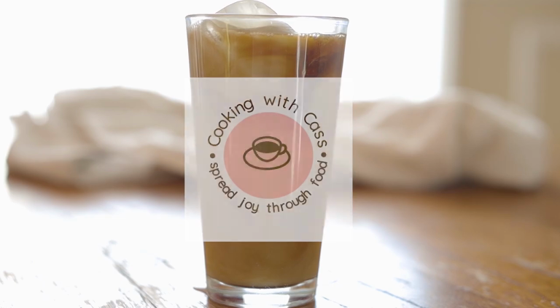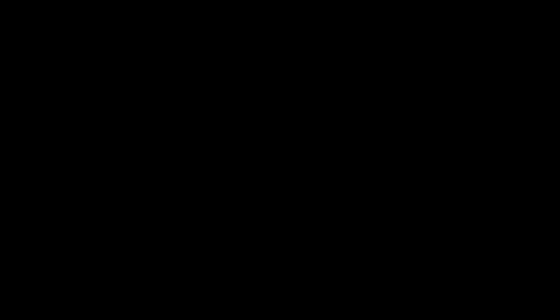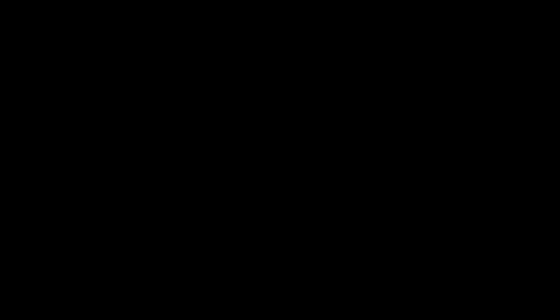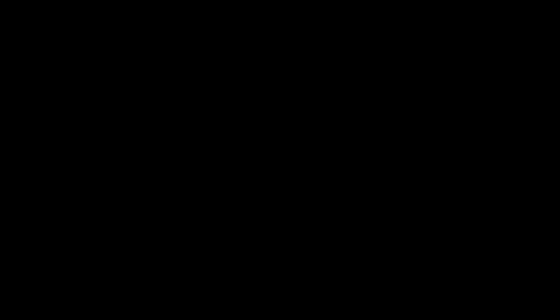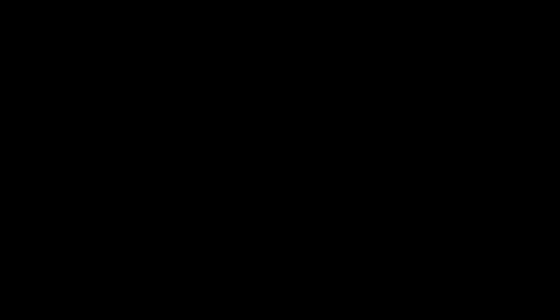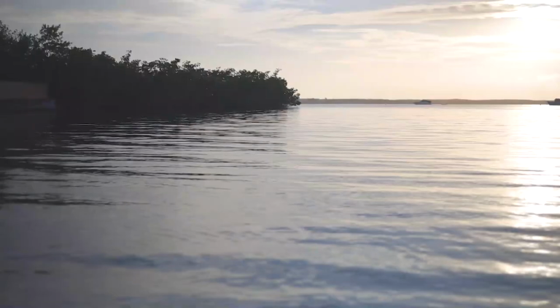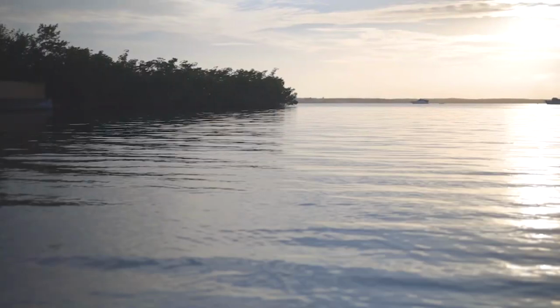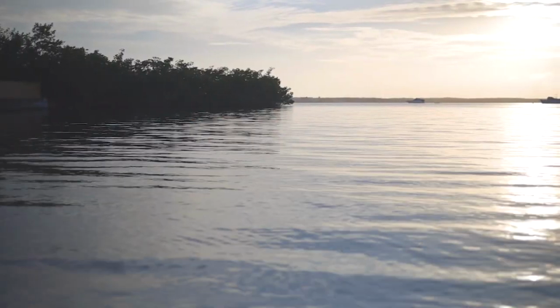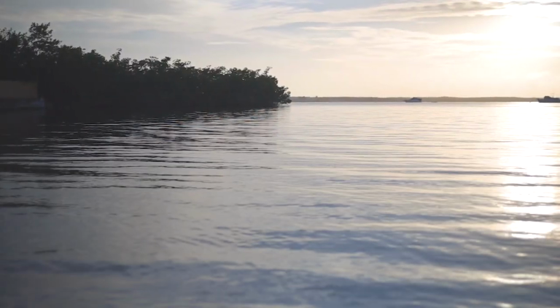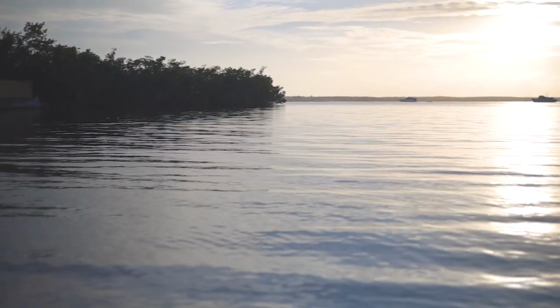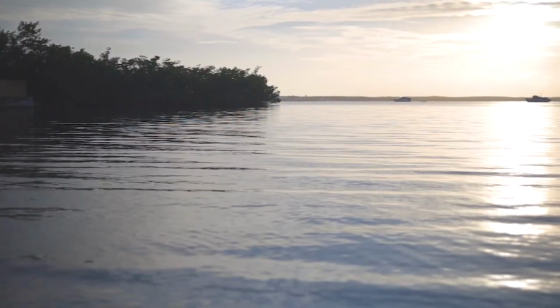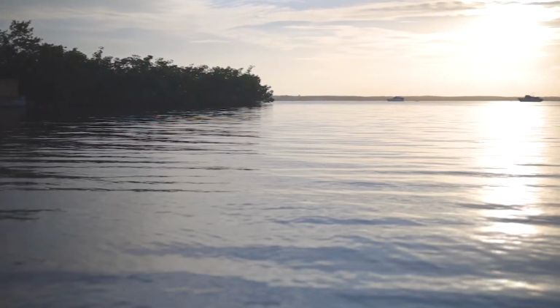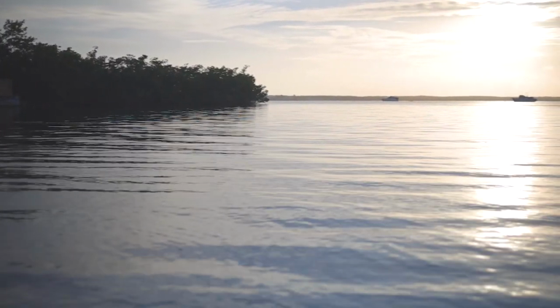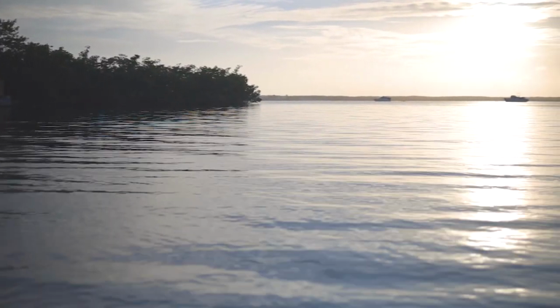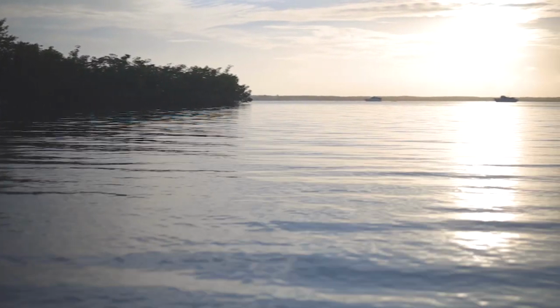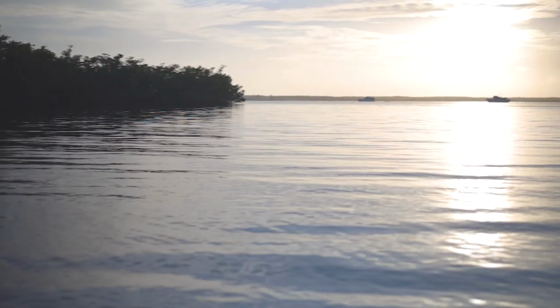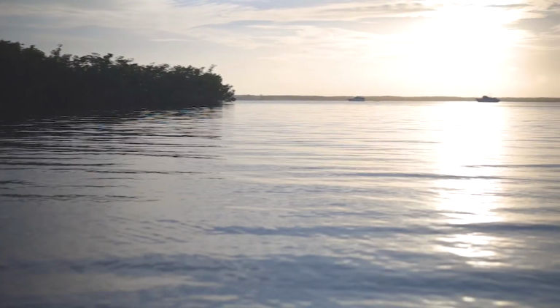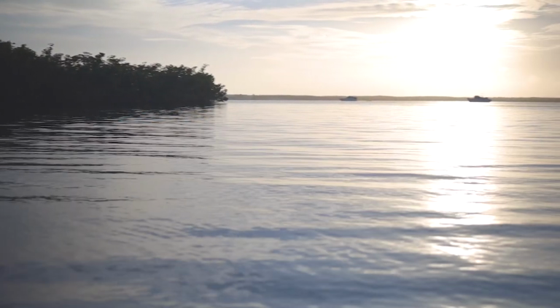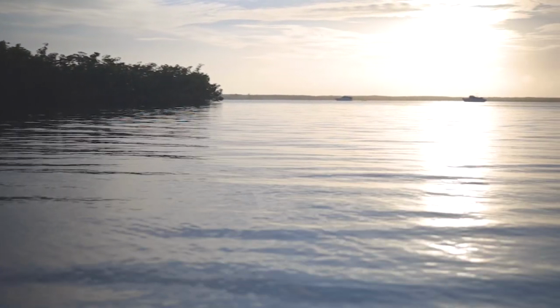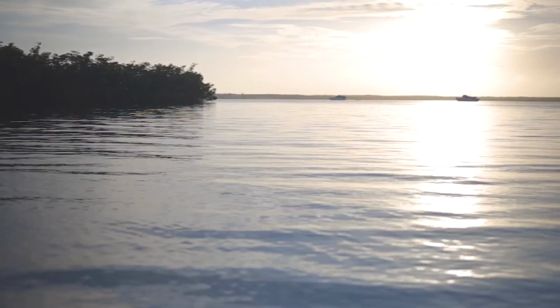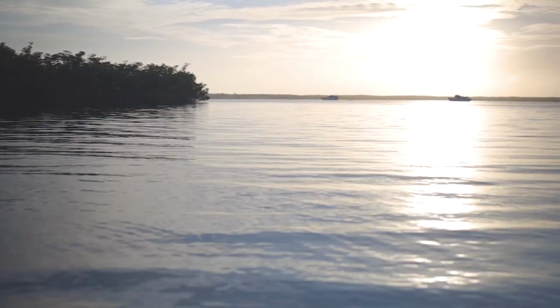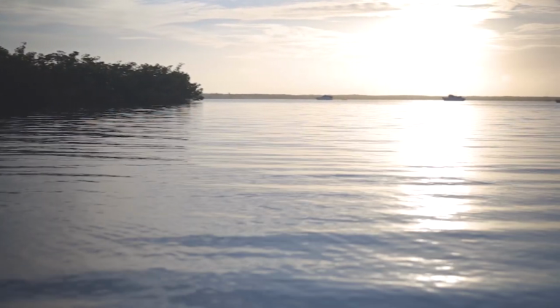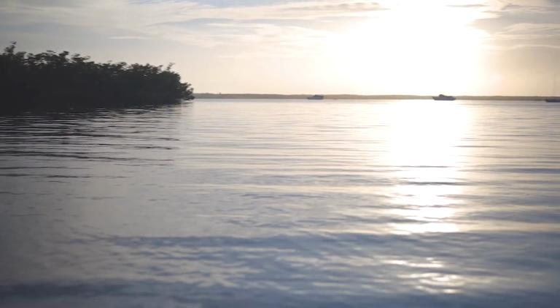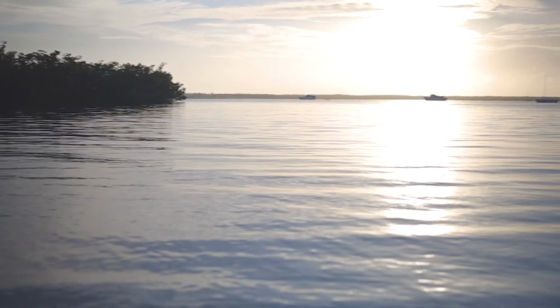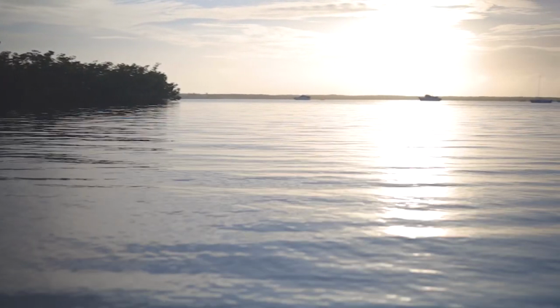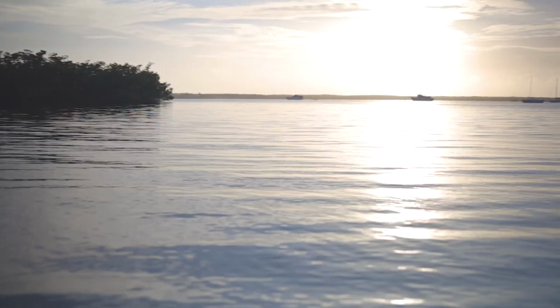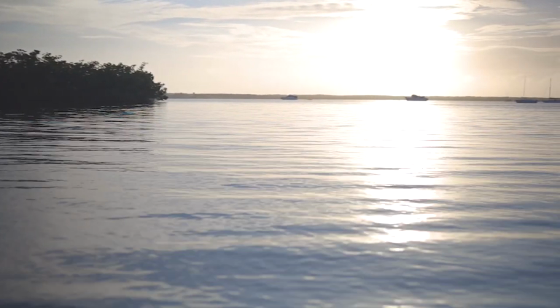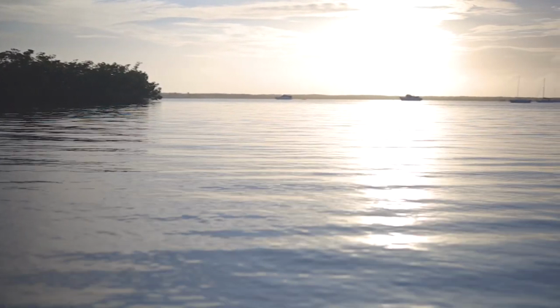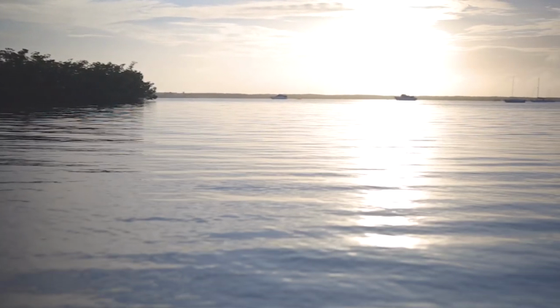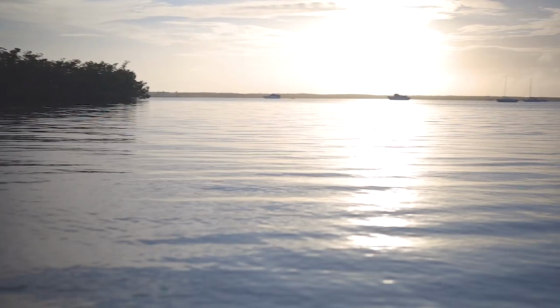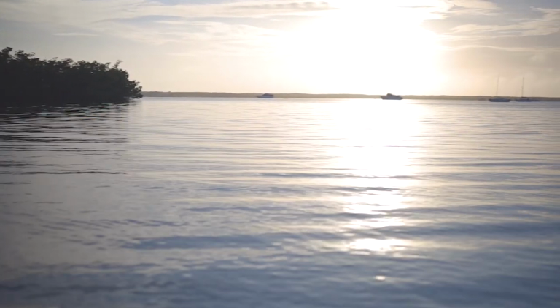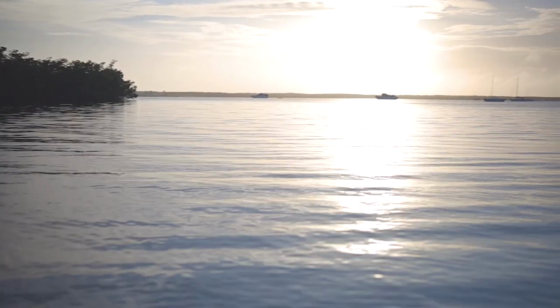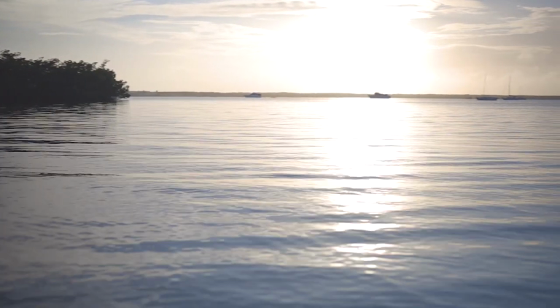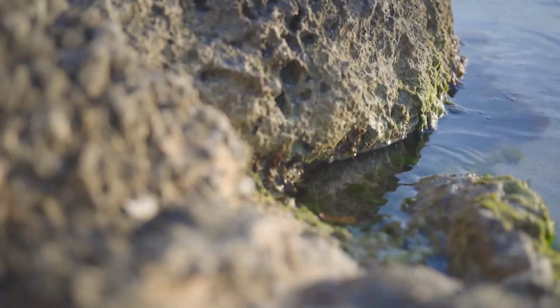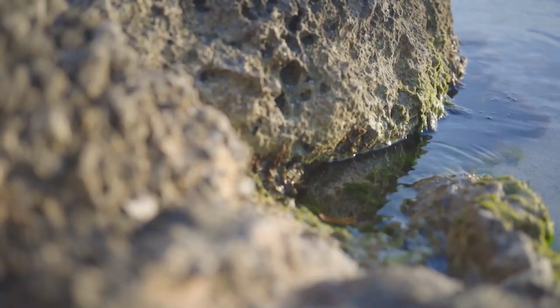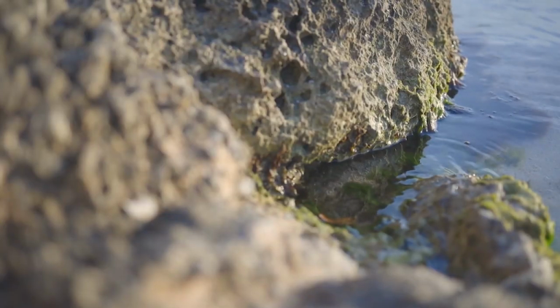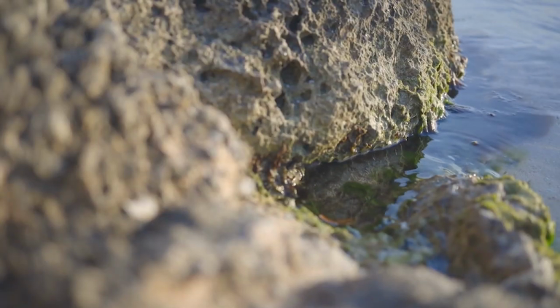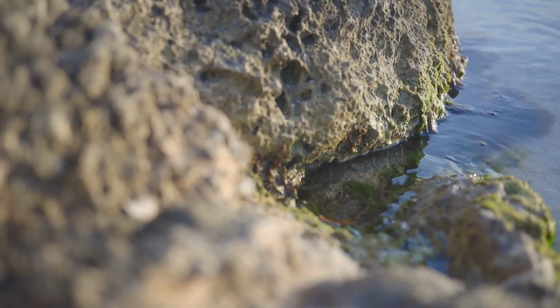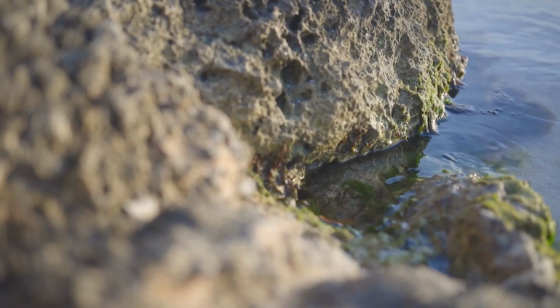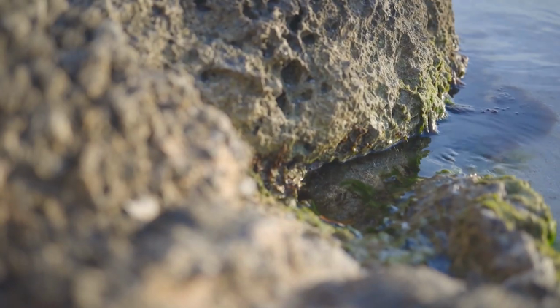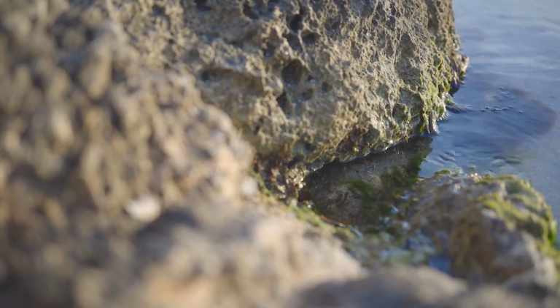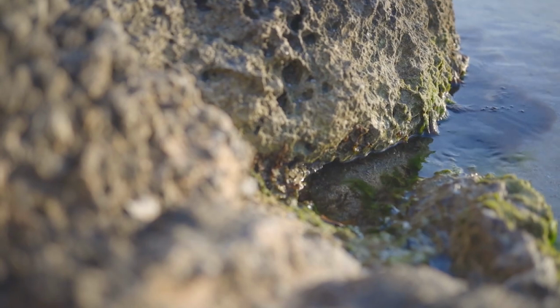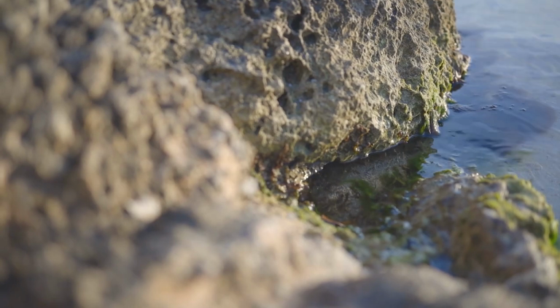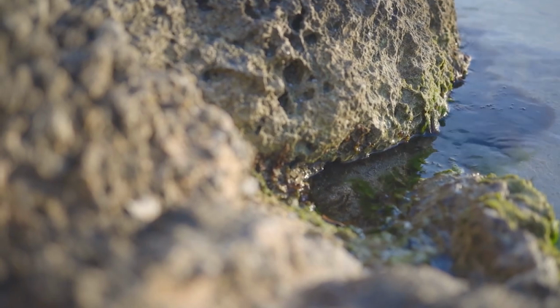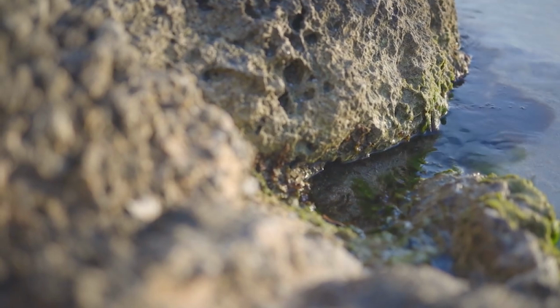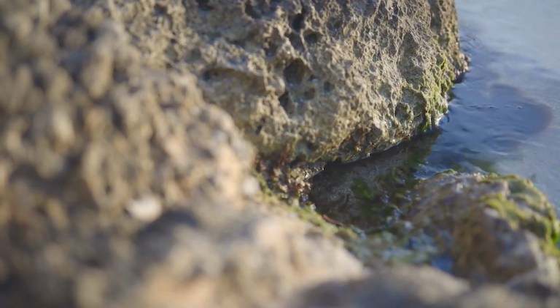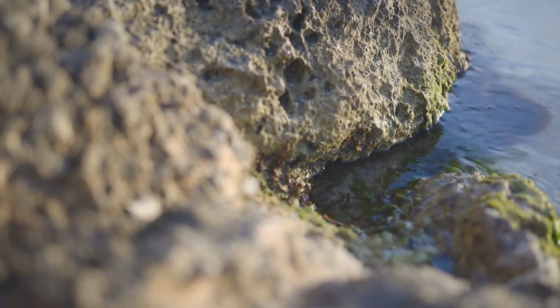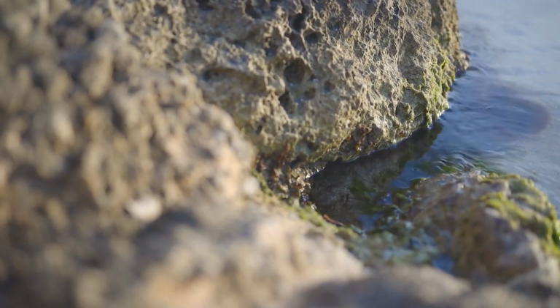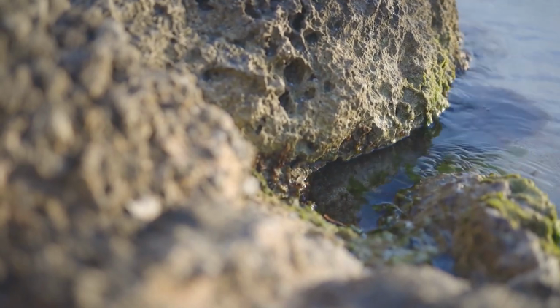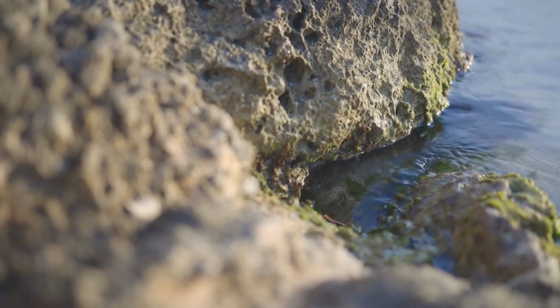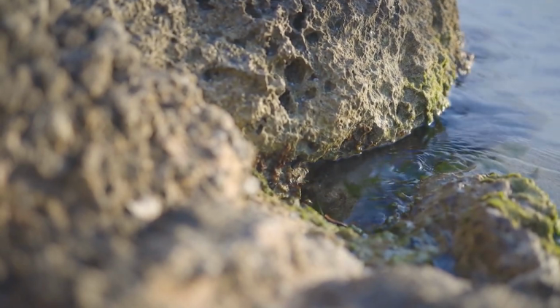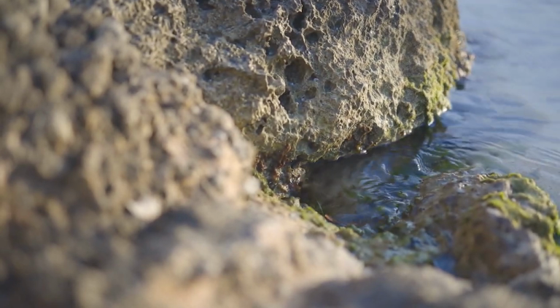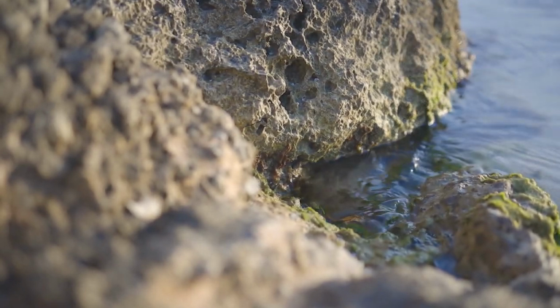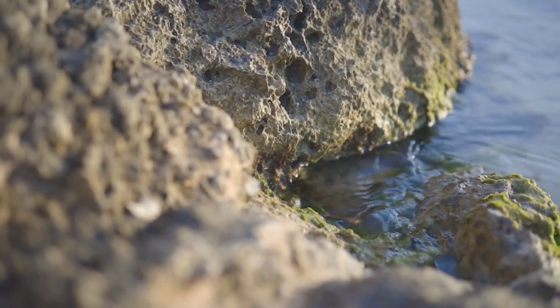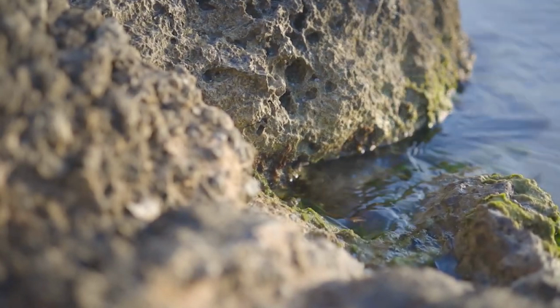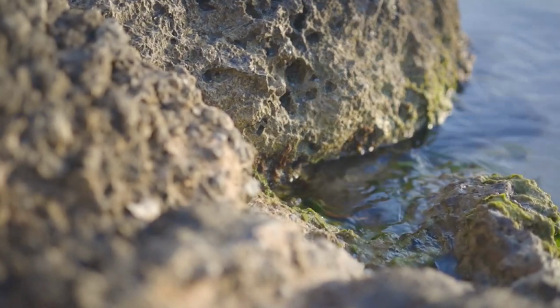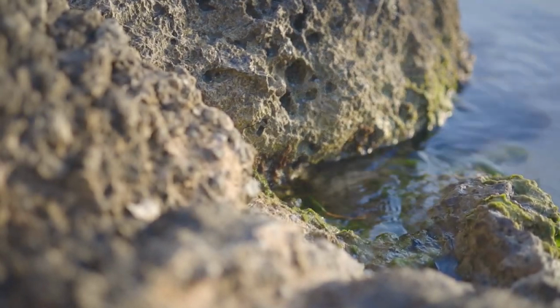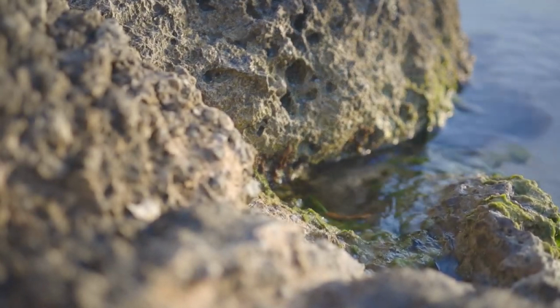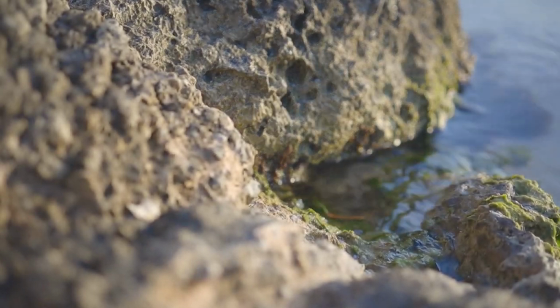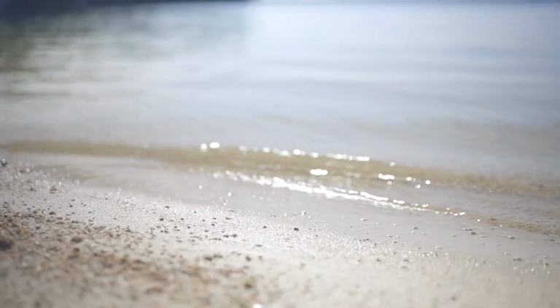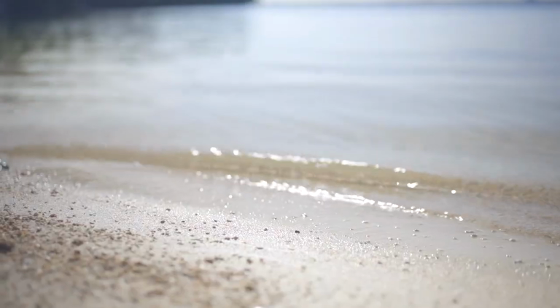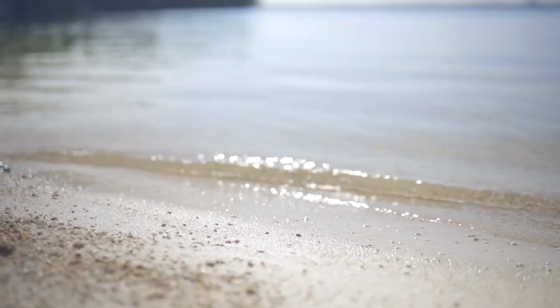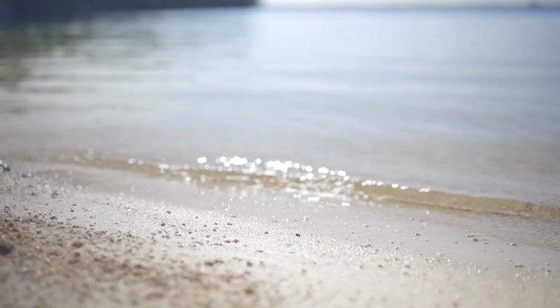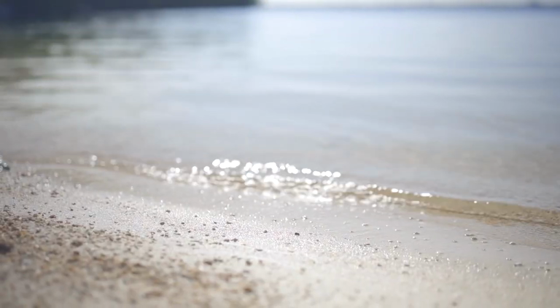Welcome to Key Largo, Florida, home to lots of sunshine, clear water, and good food. Let's take a look at four local restaurants.